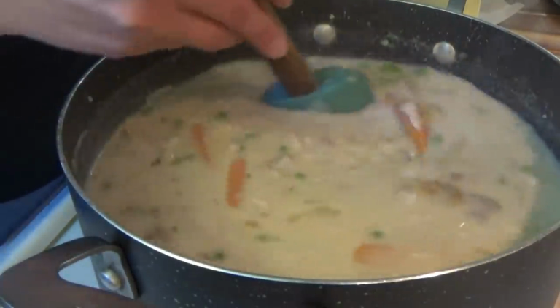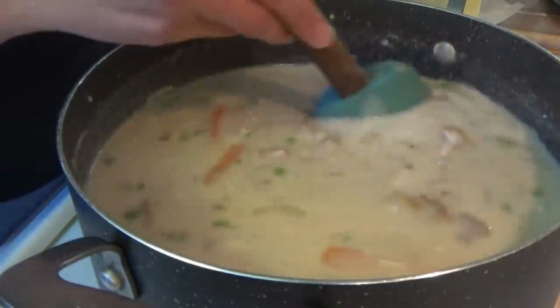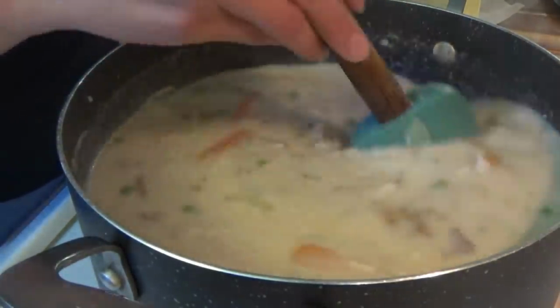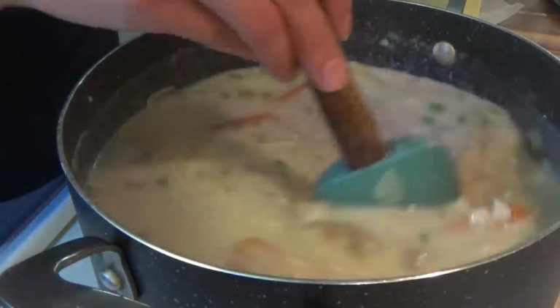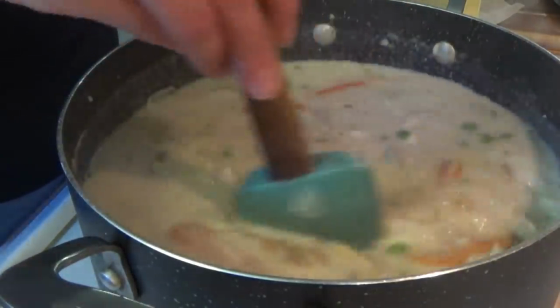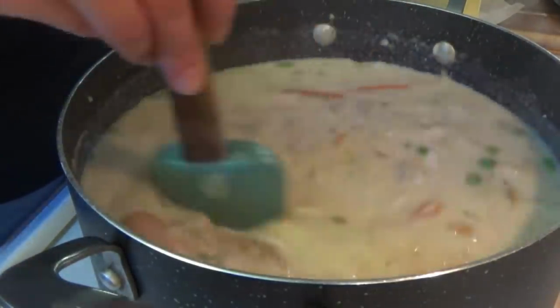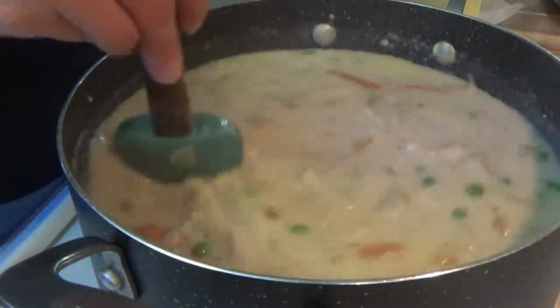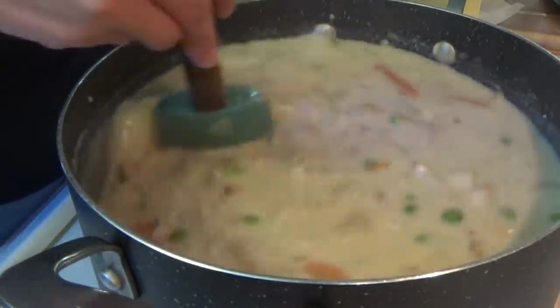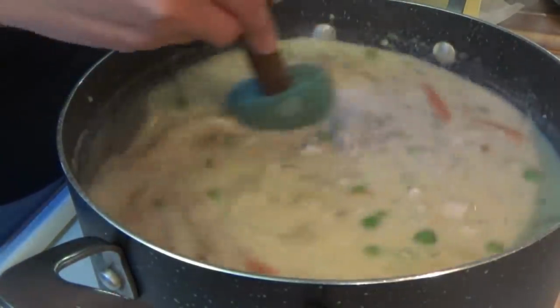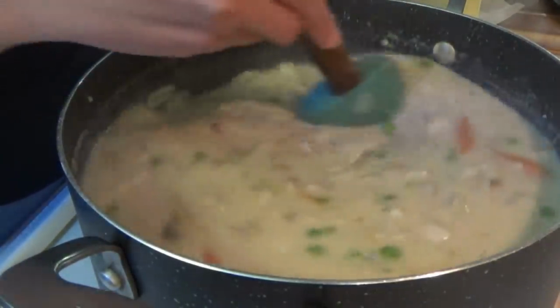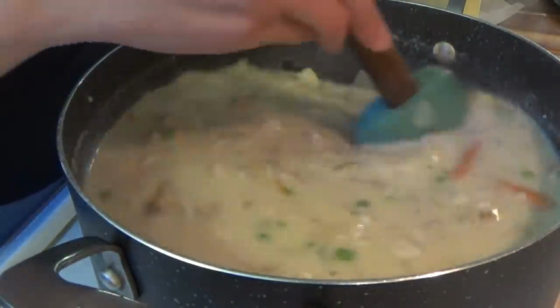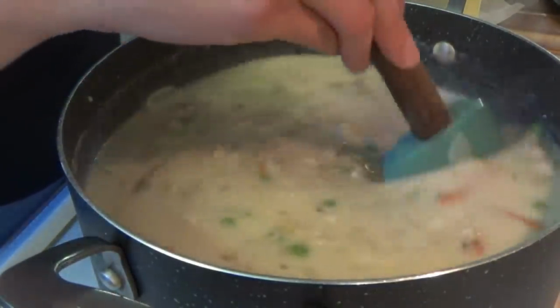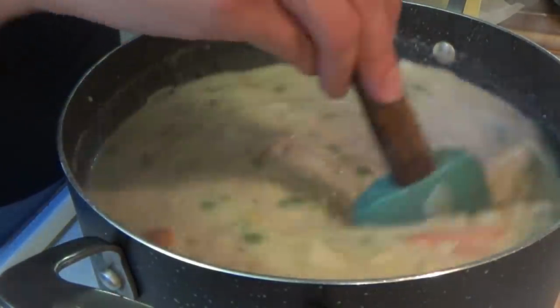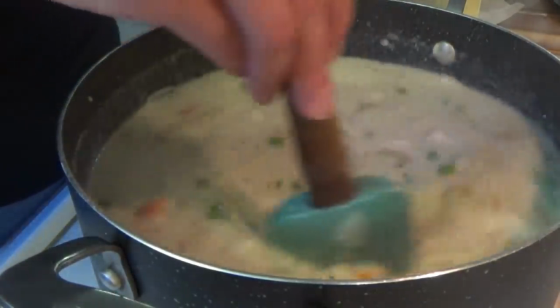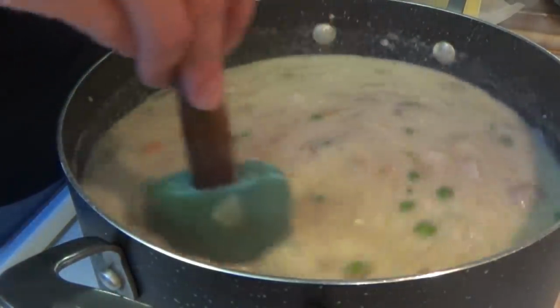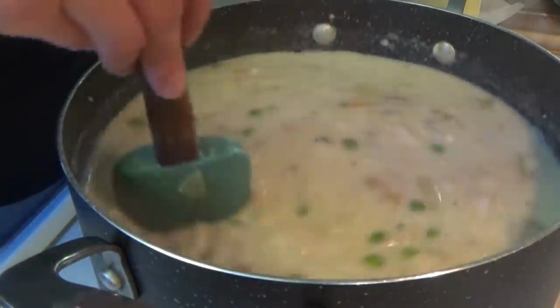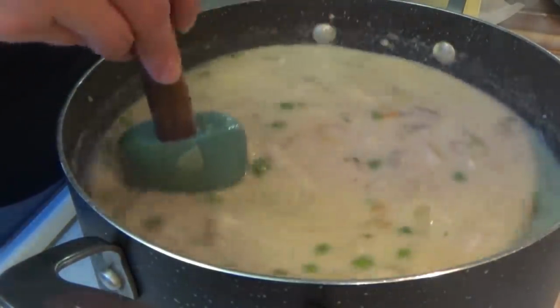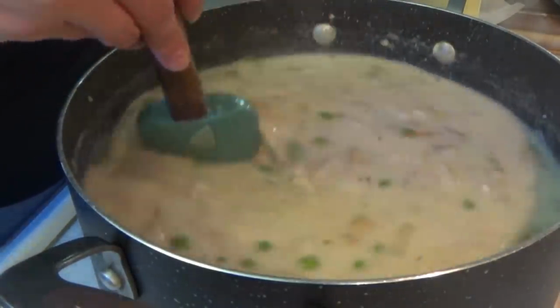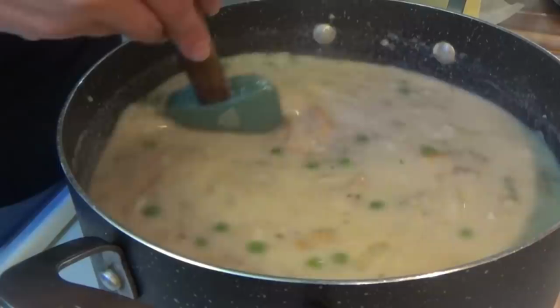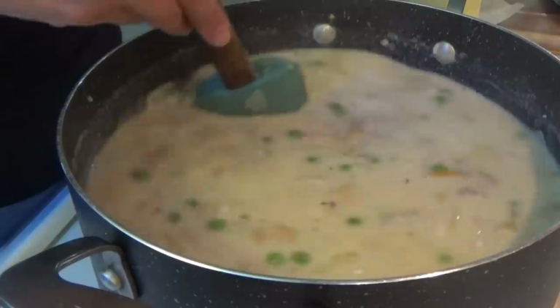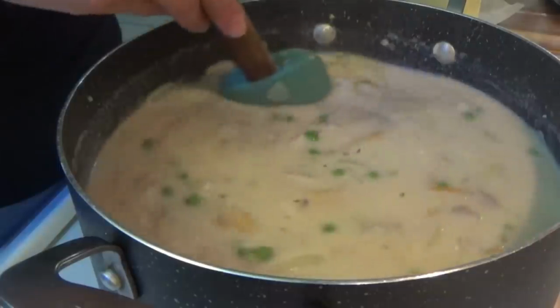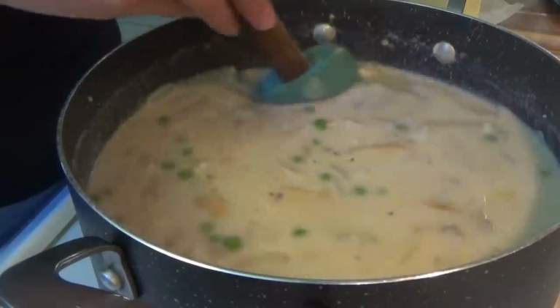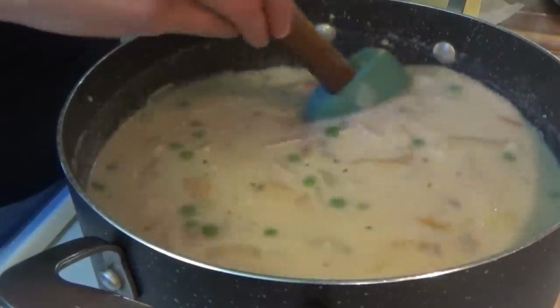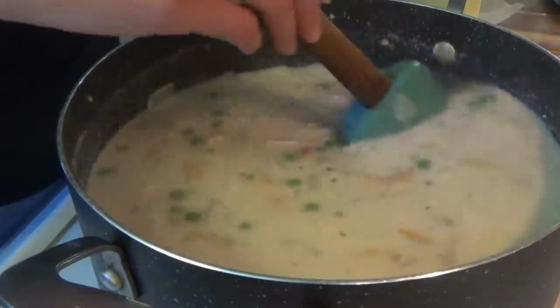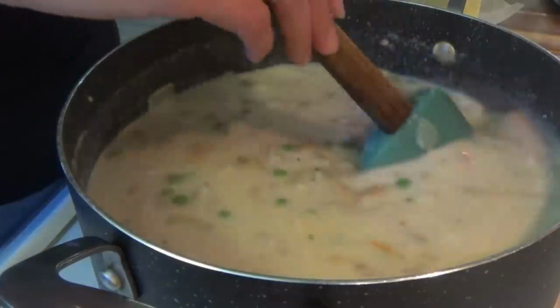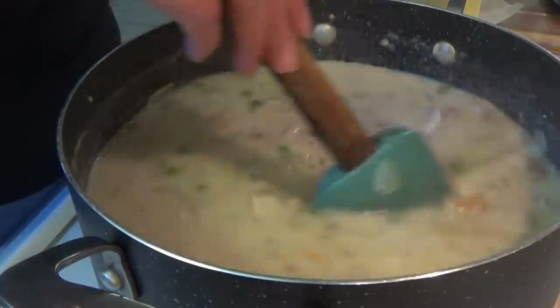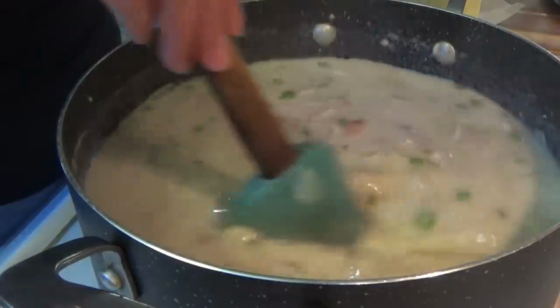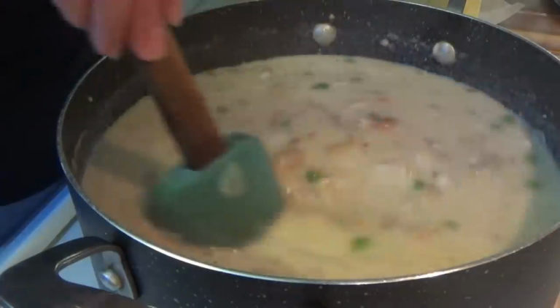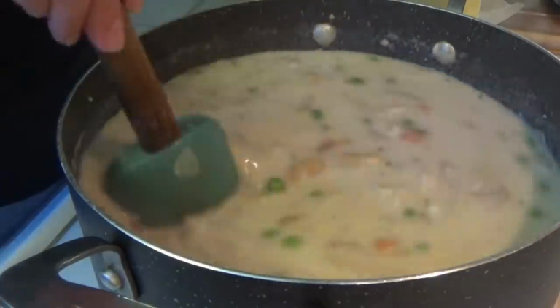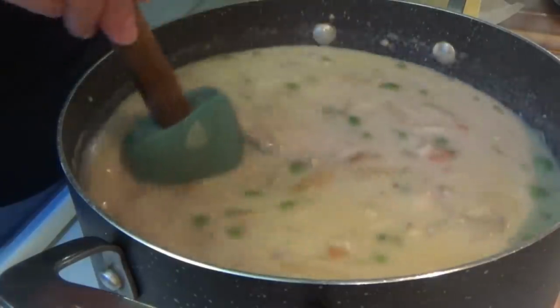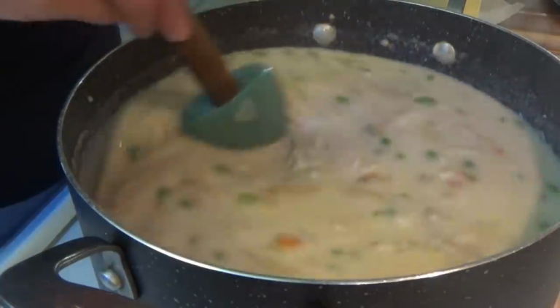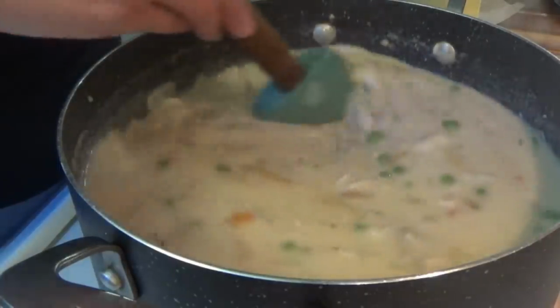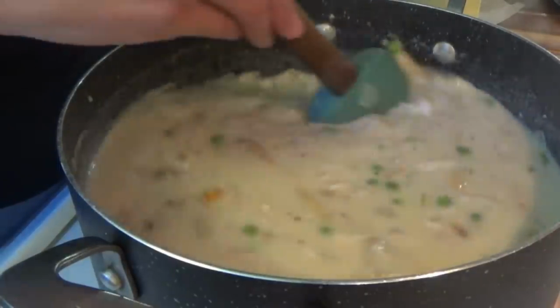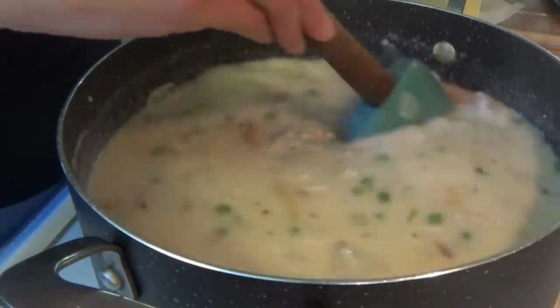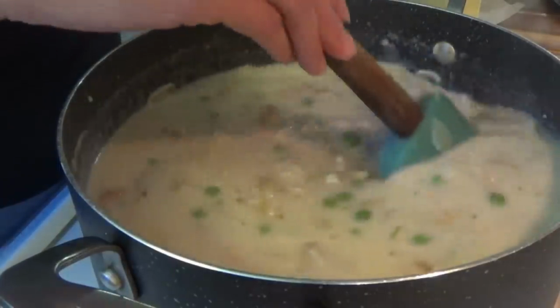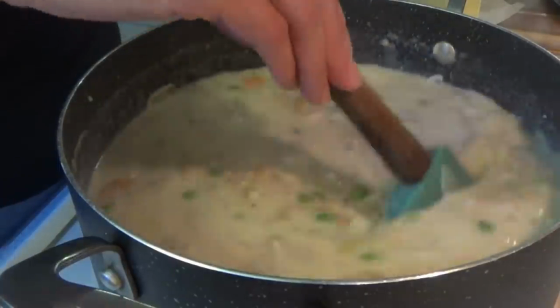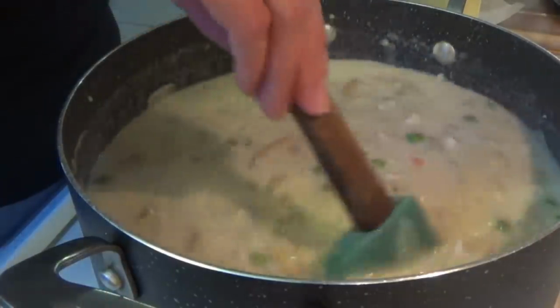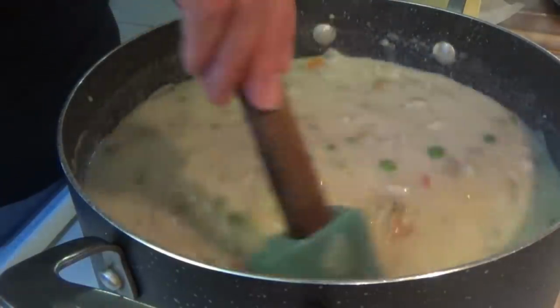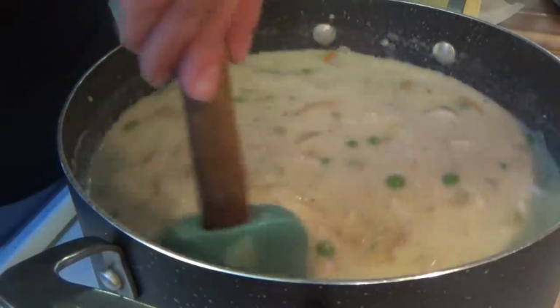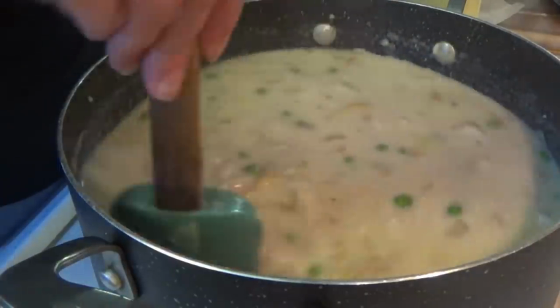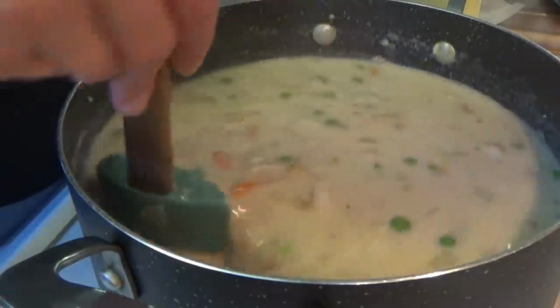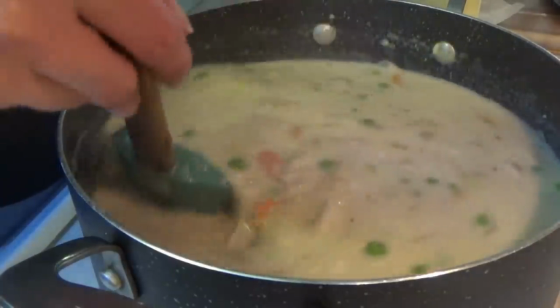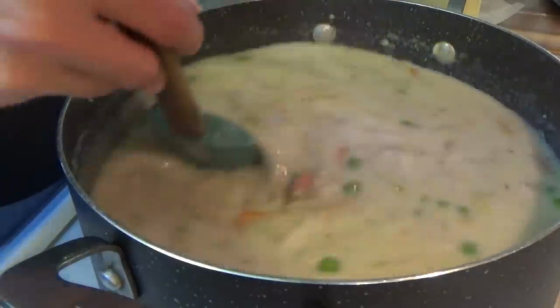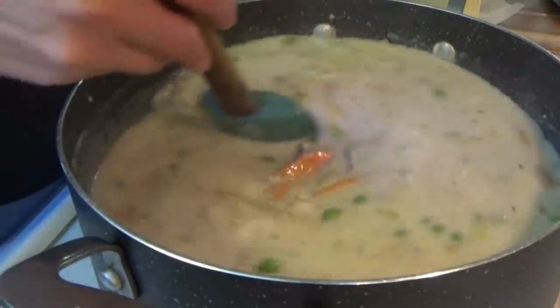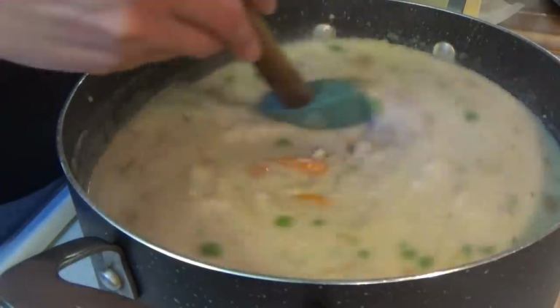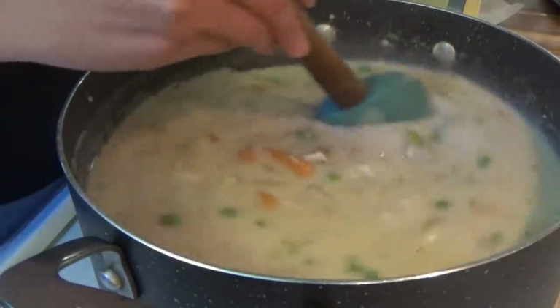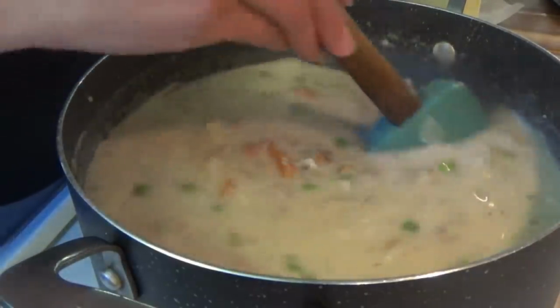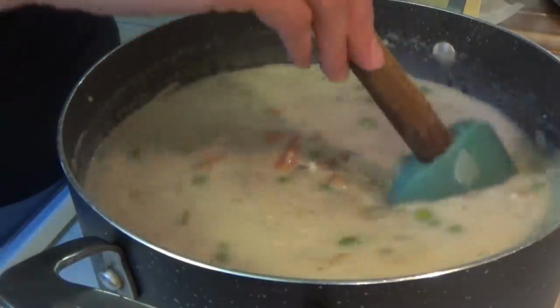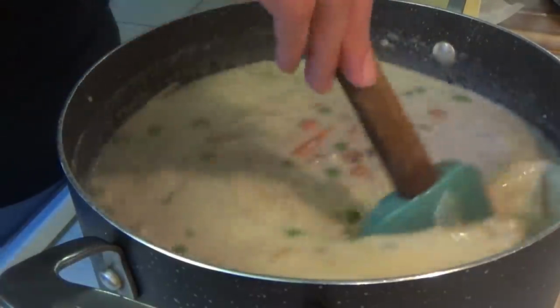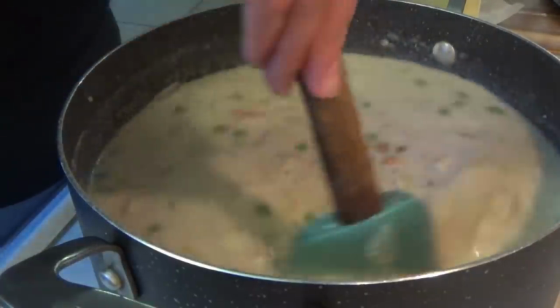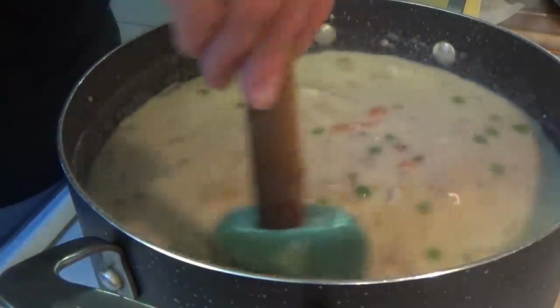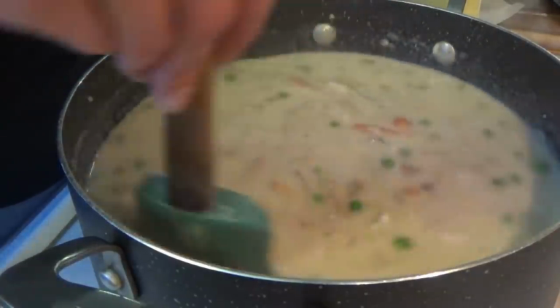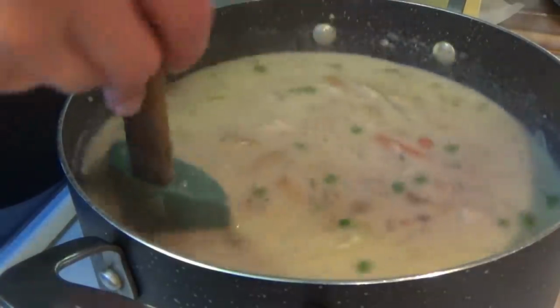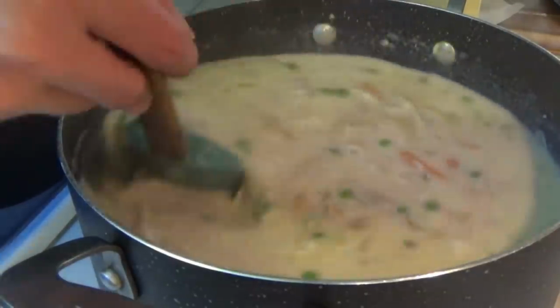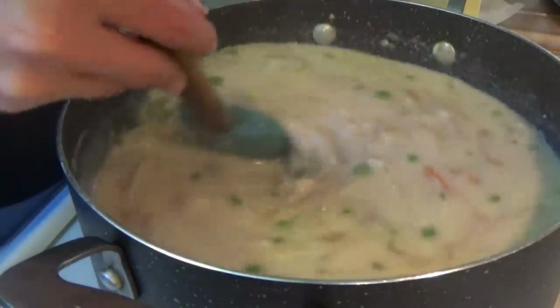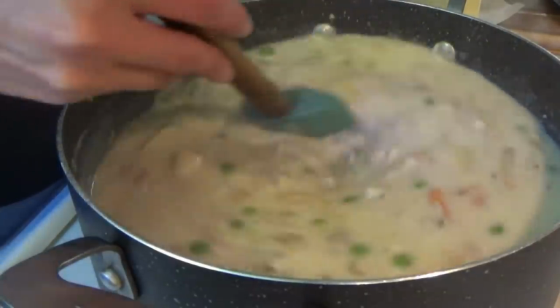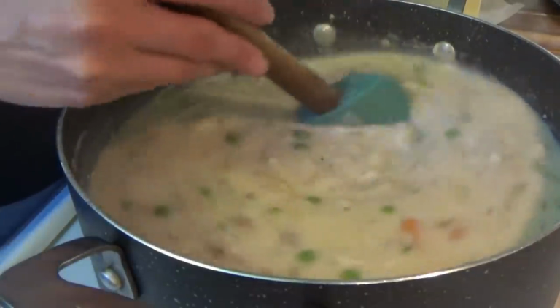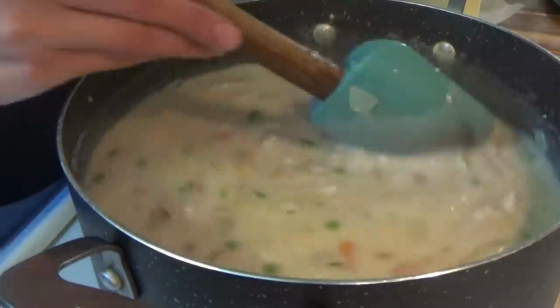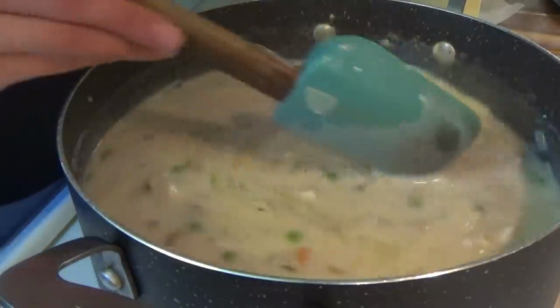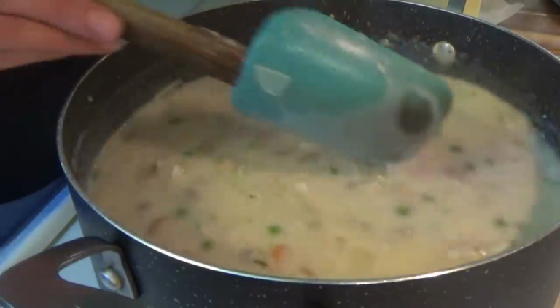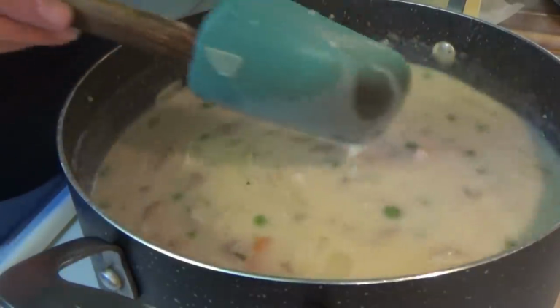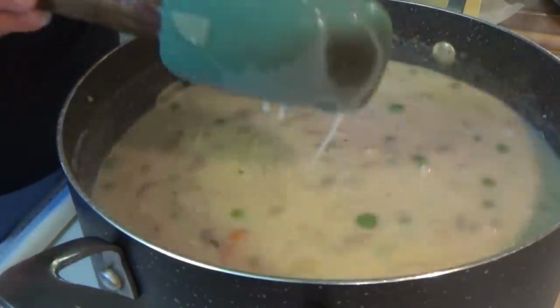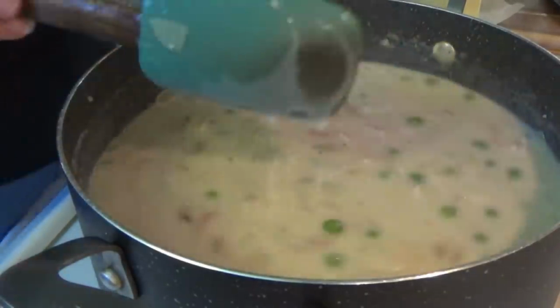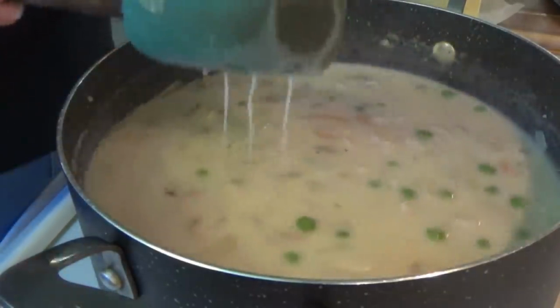Once we get the dumplings in, we put a lid on it and it cooks for 15 more minutes to cook the dumplings, and then it's ready!